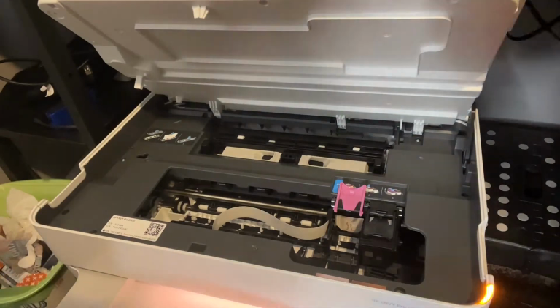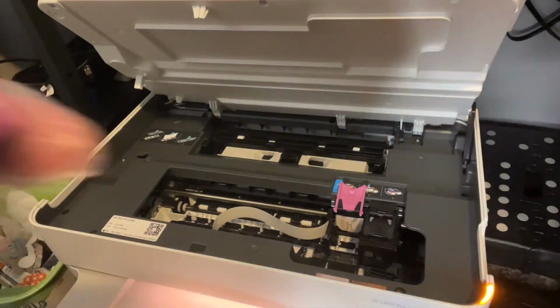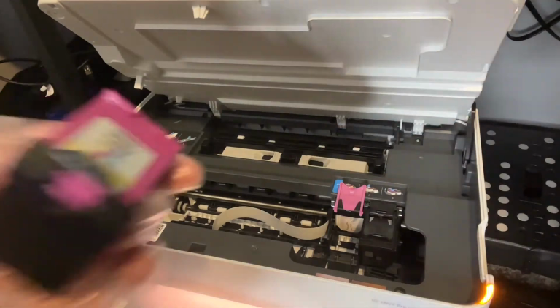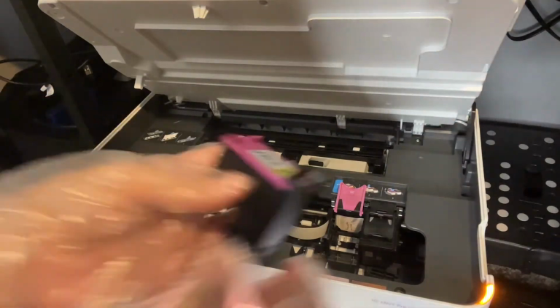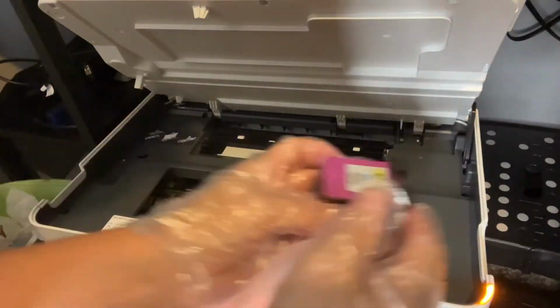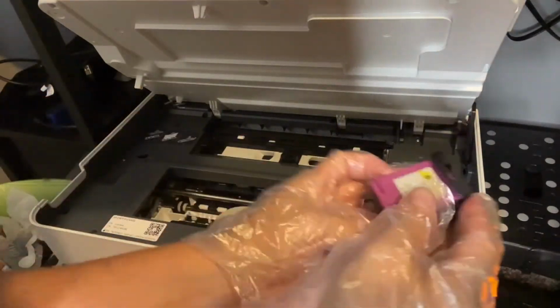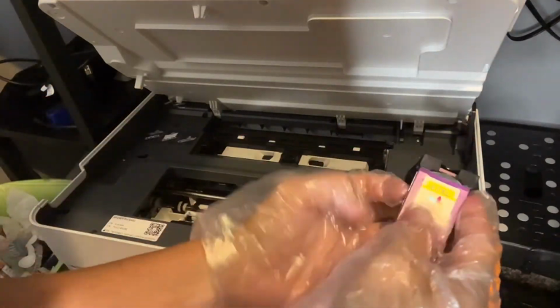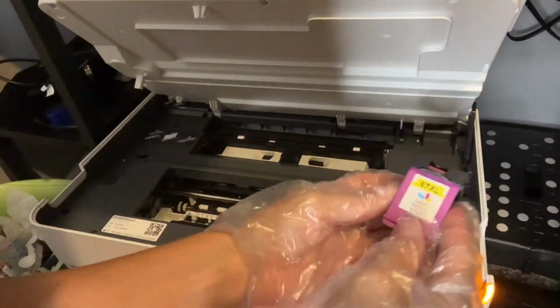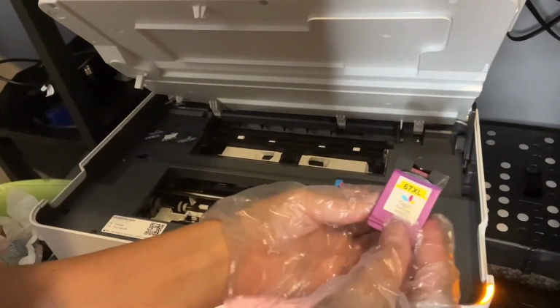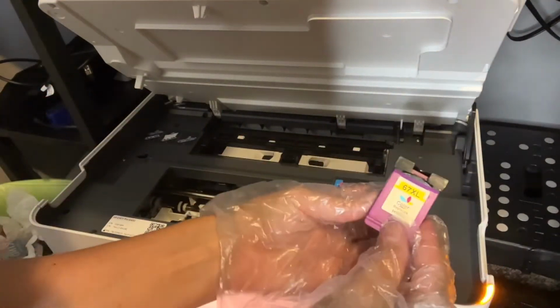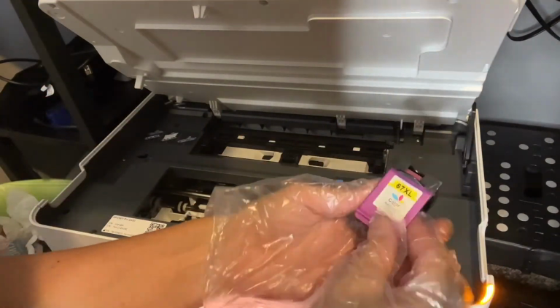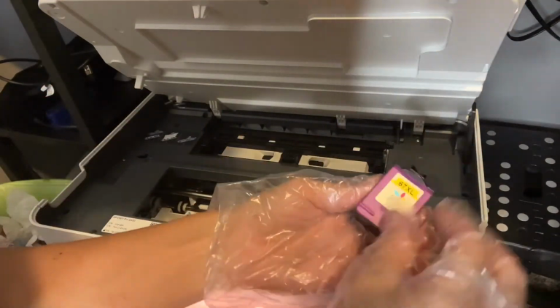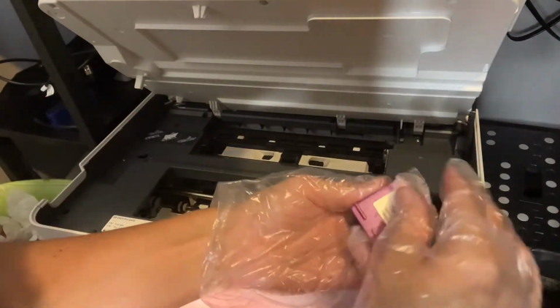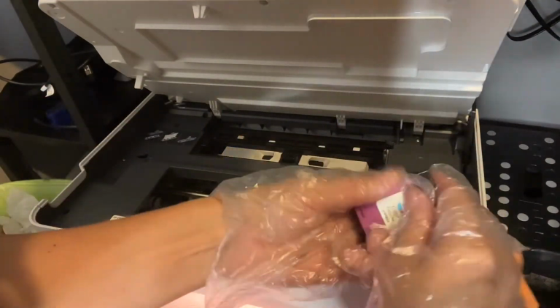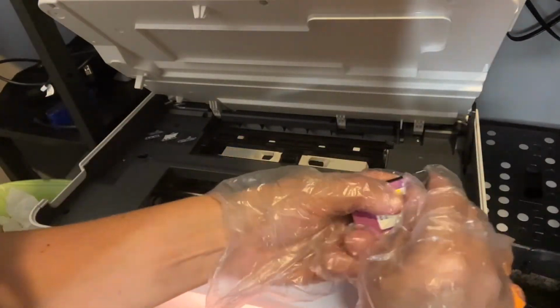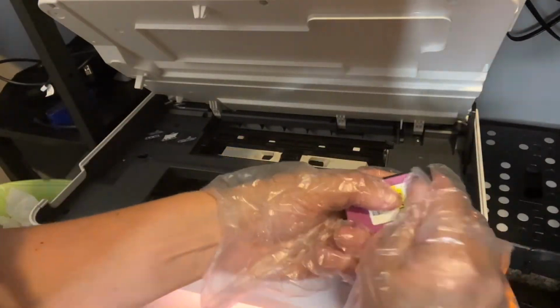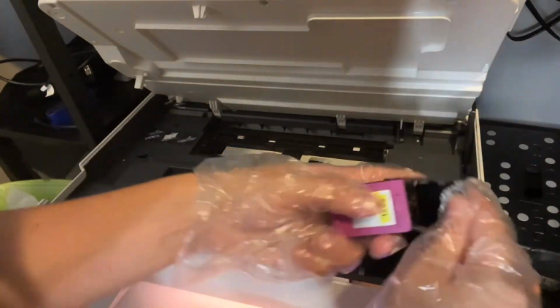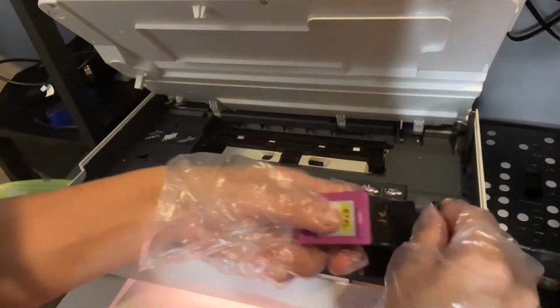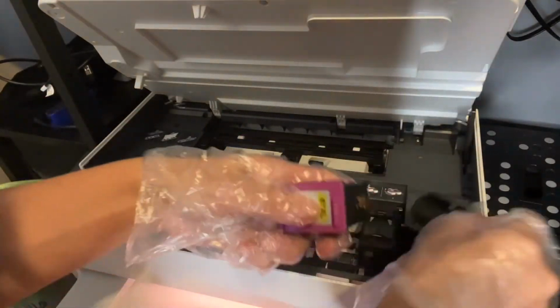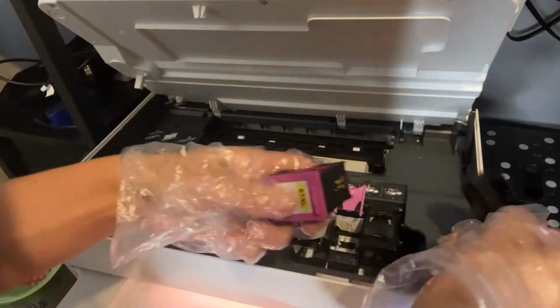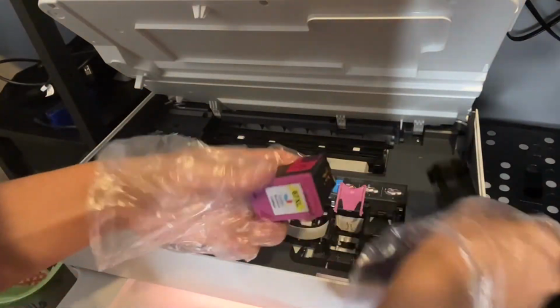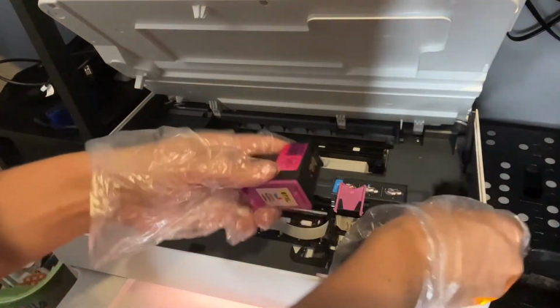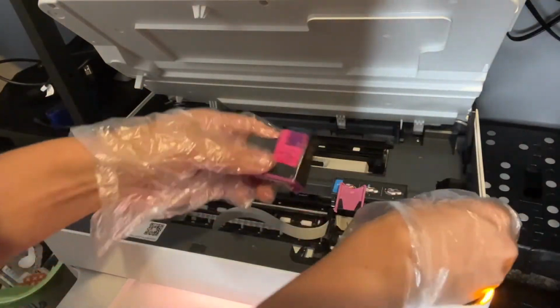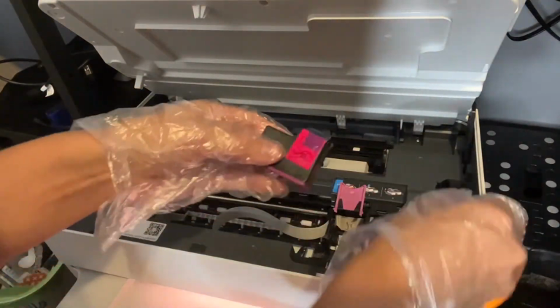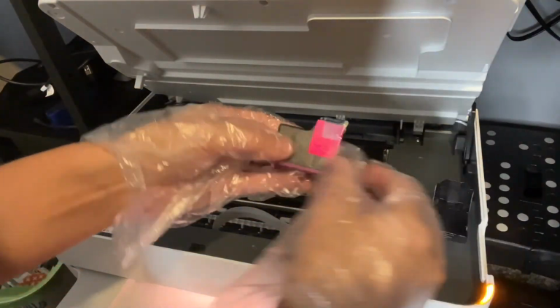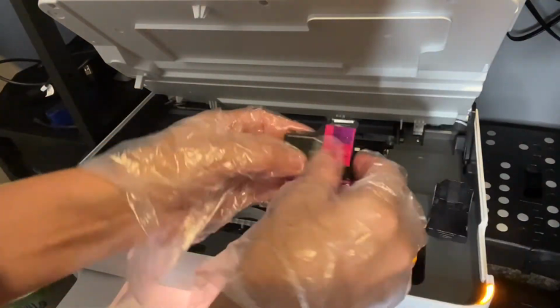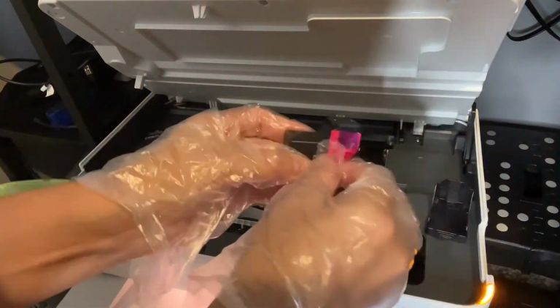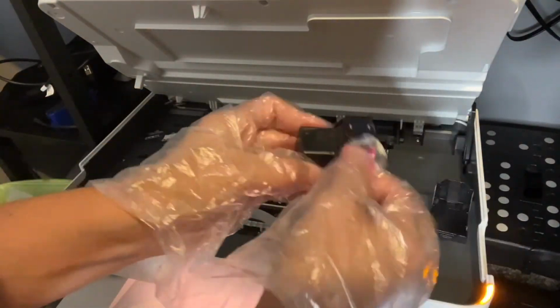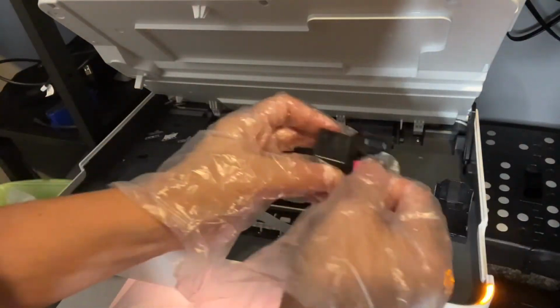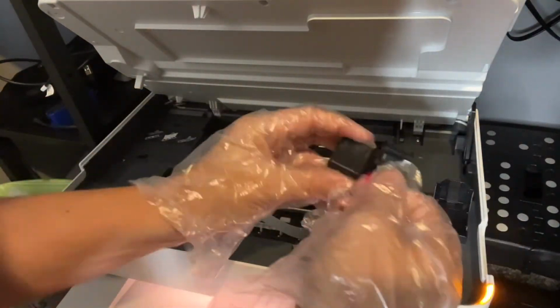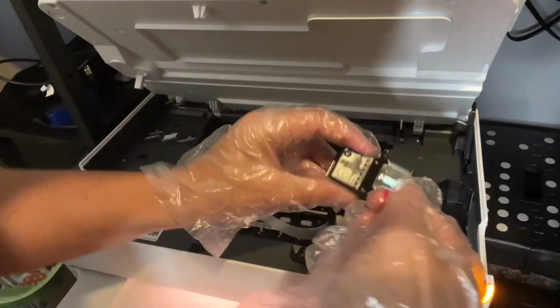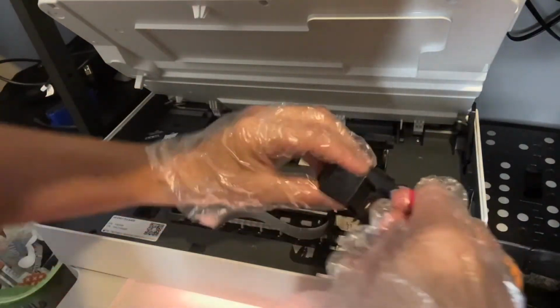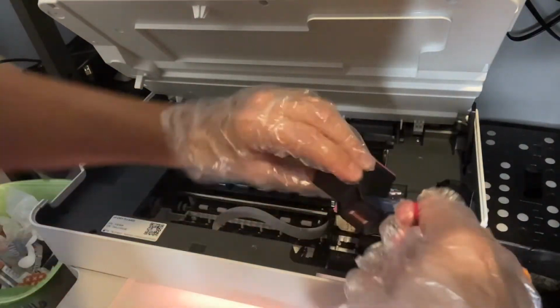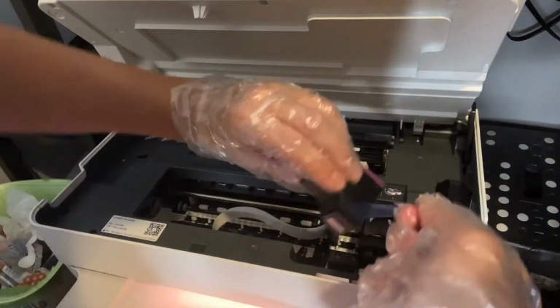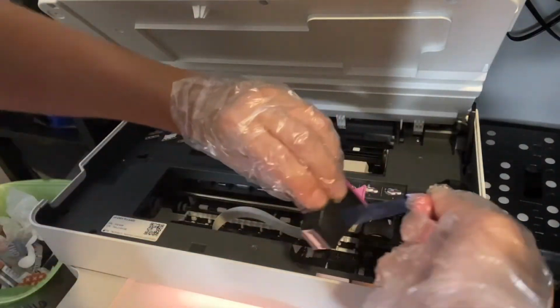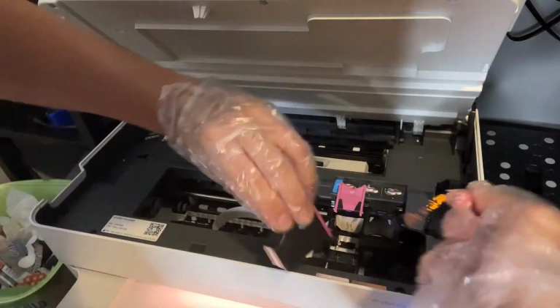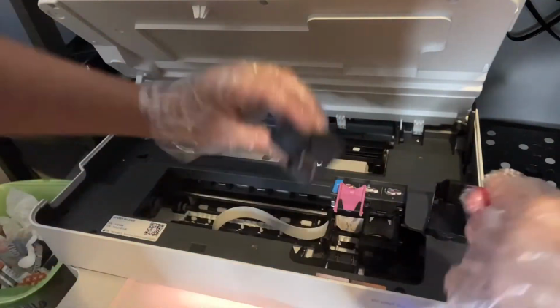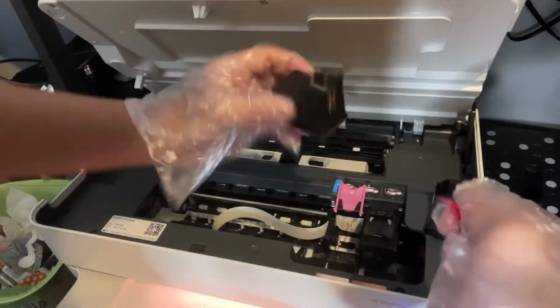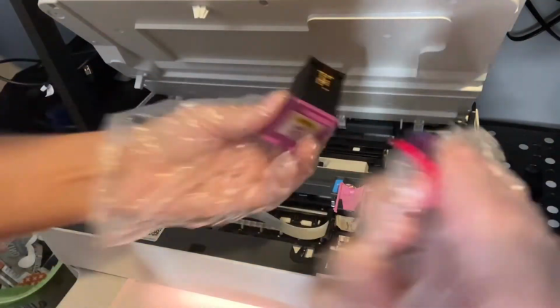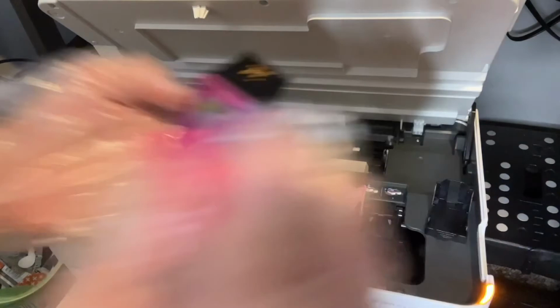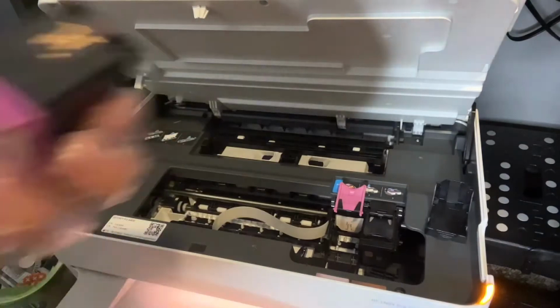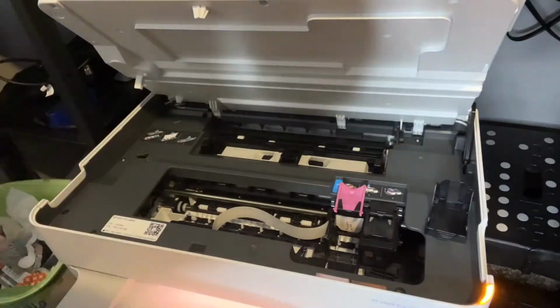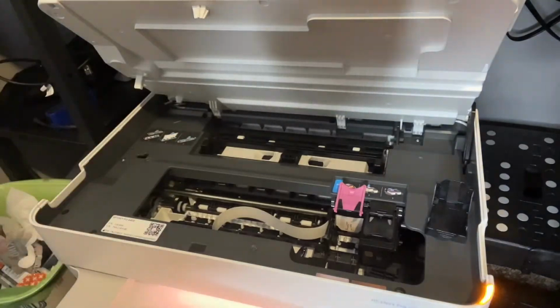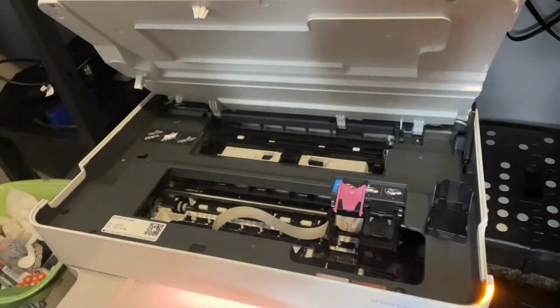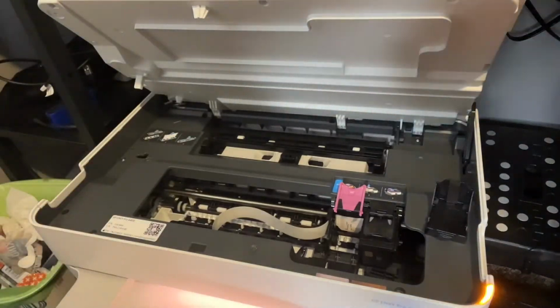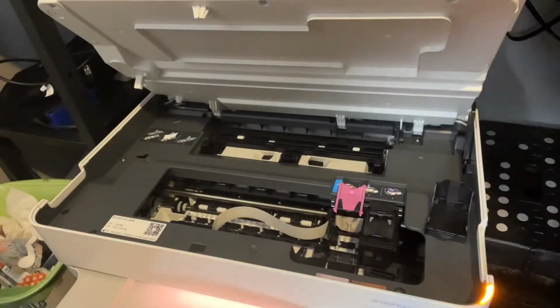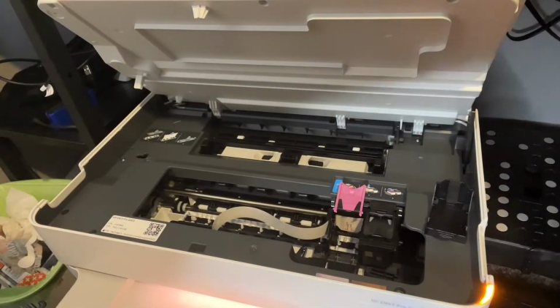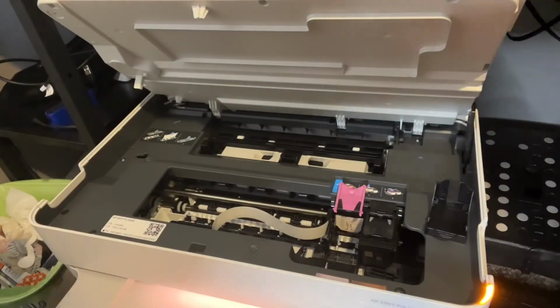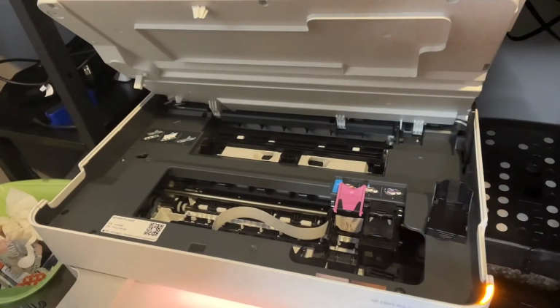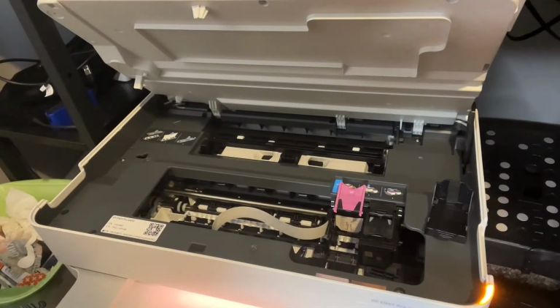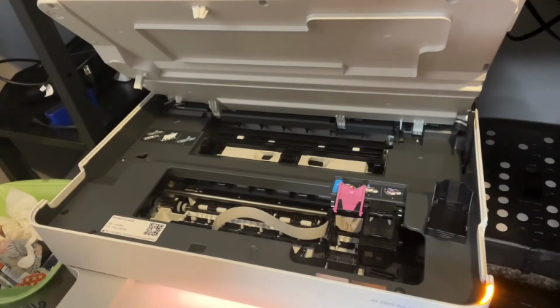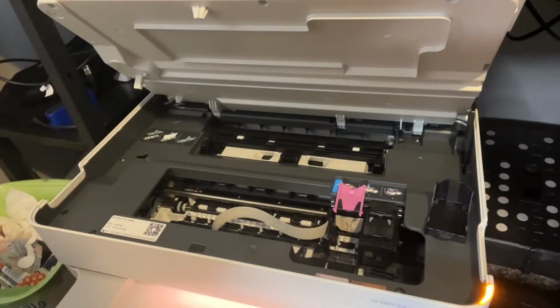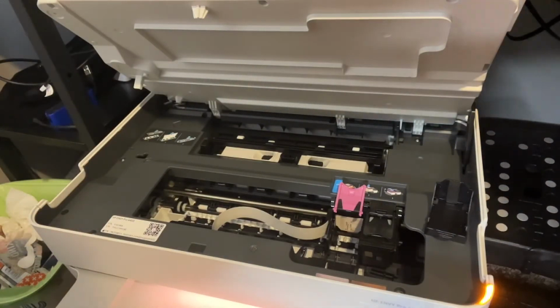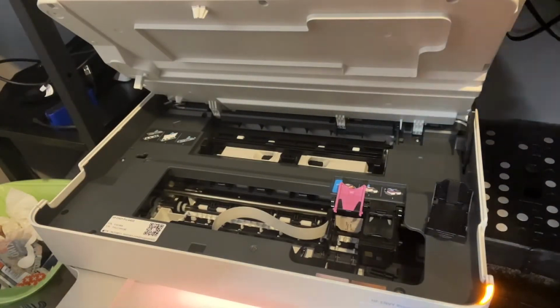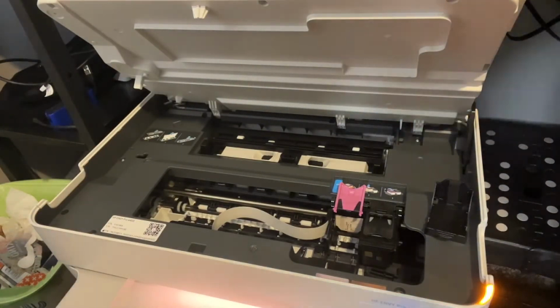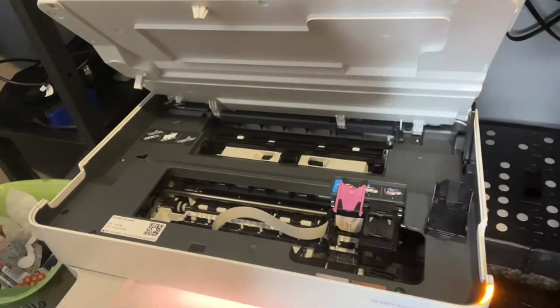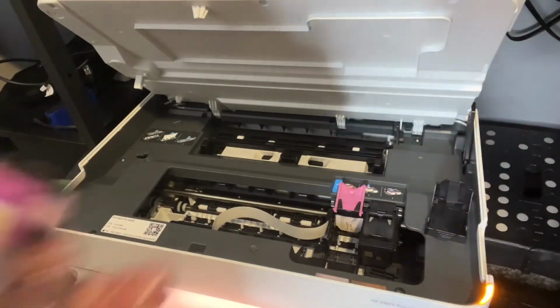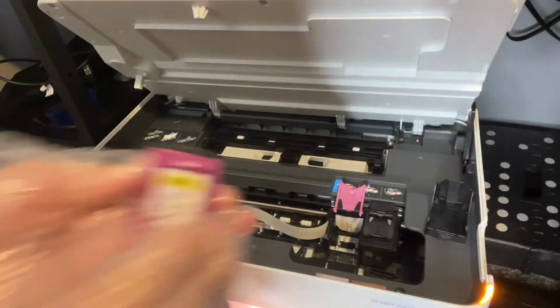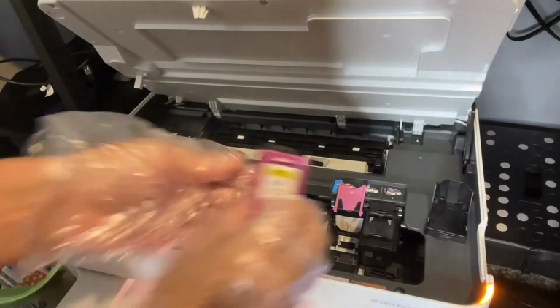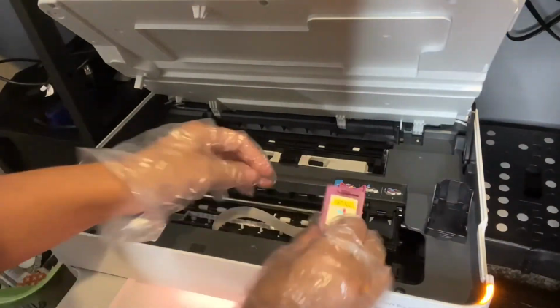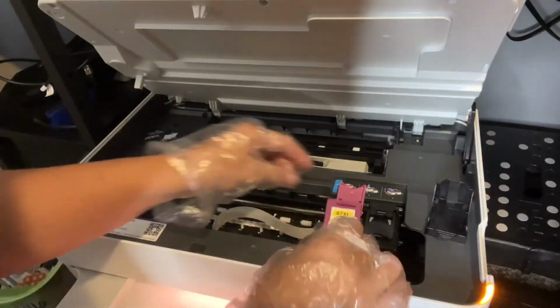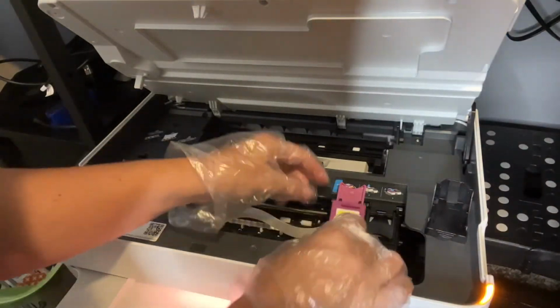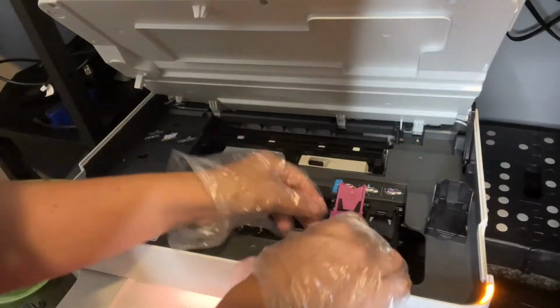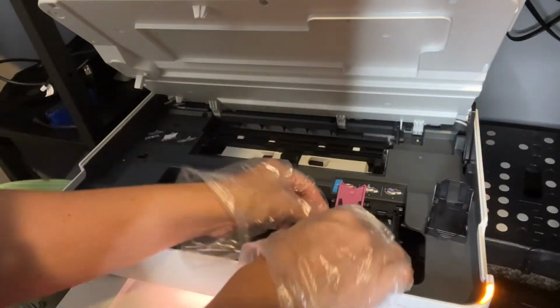These are 100% compatible with HP DeskJet Plus 1422, 1432, and 1455.